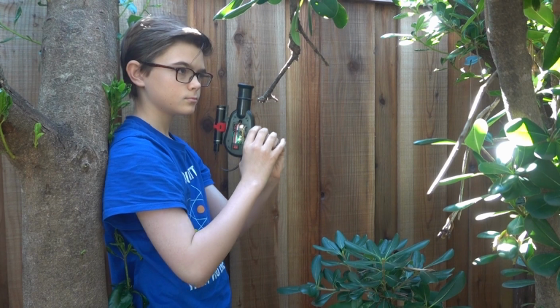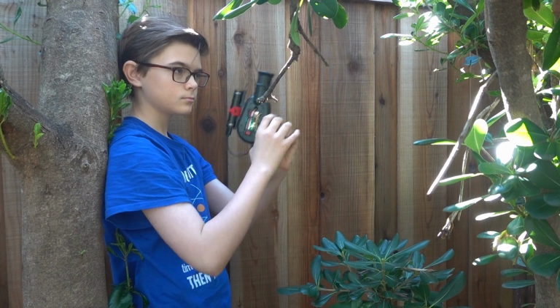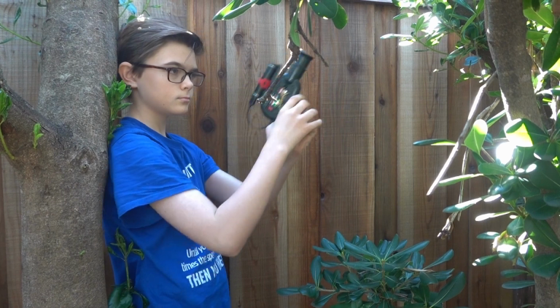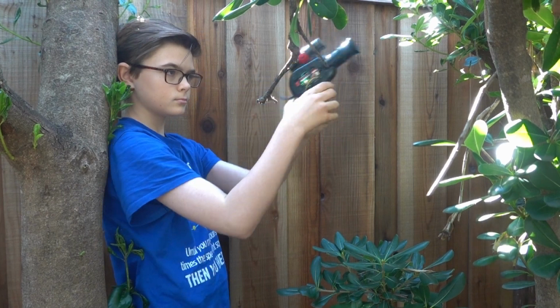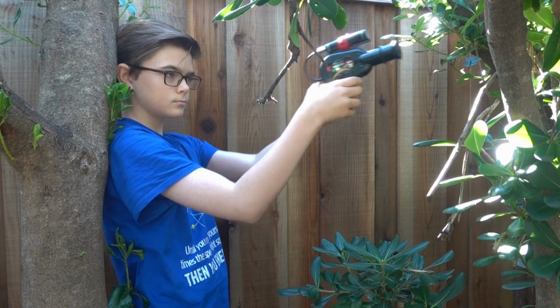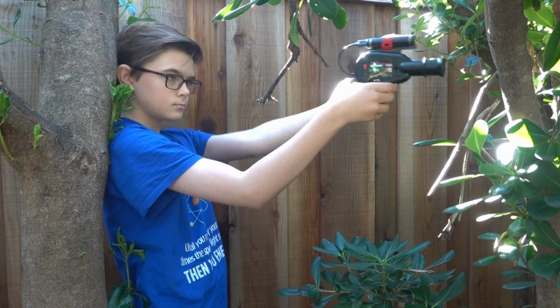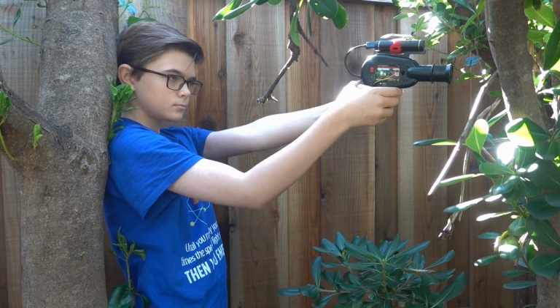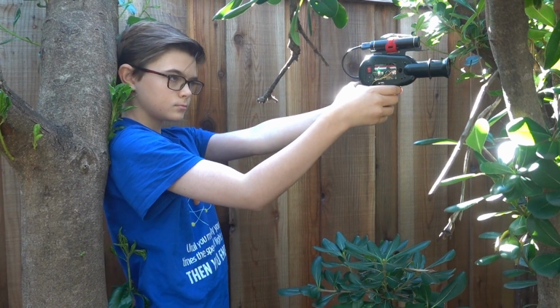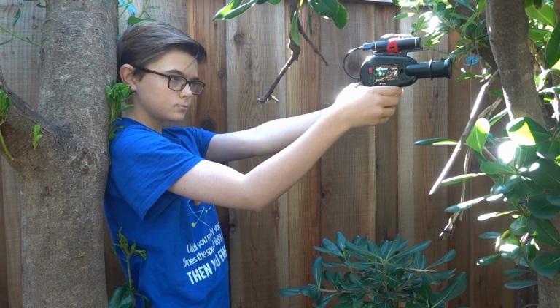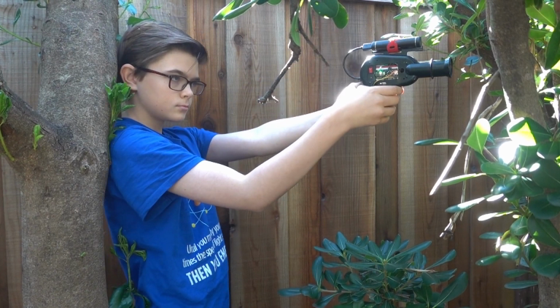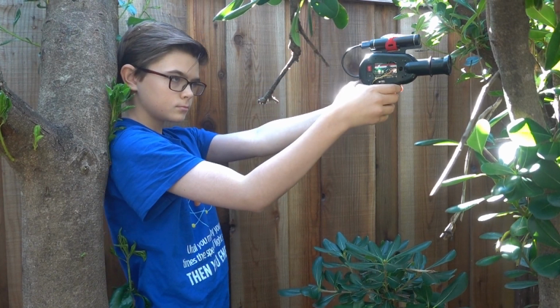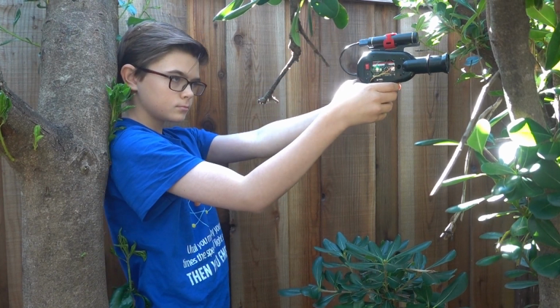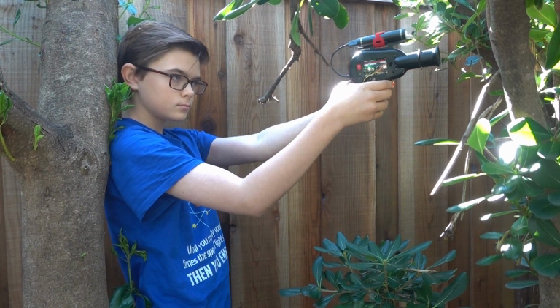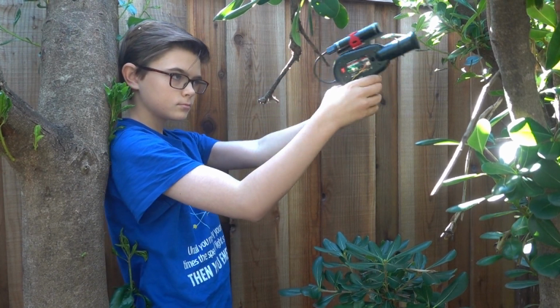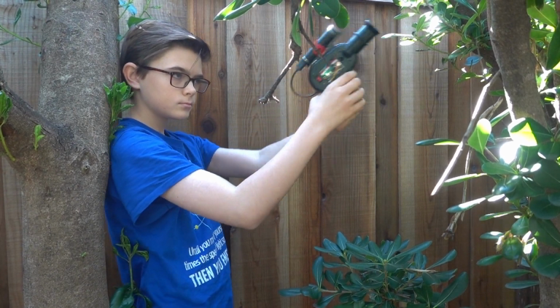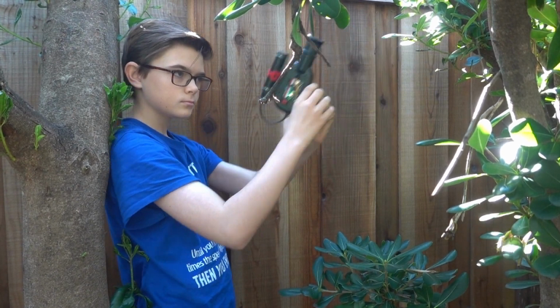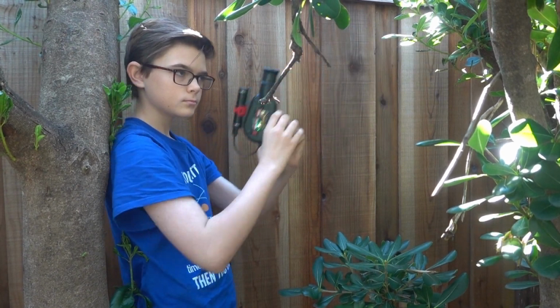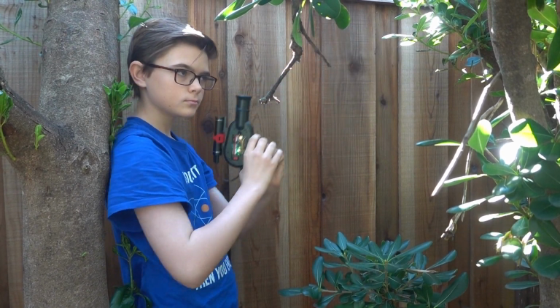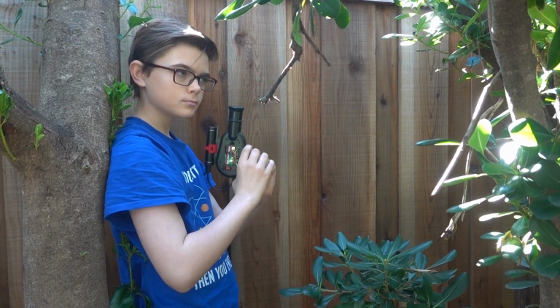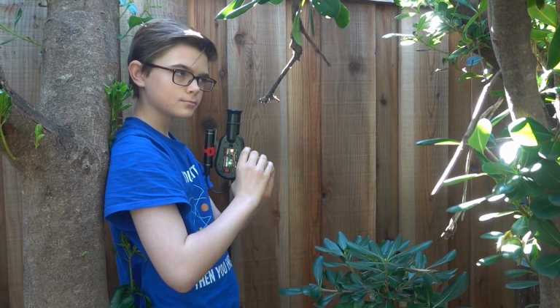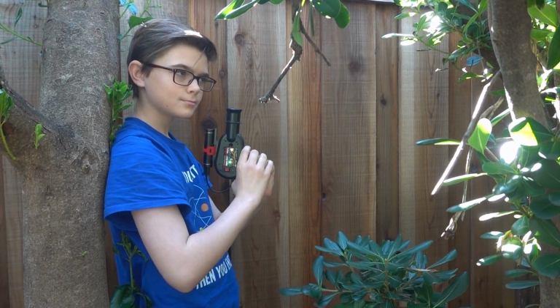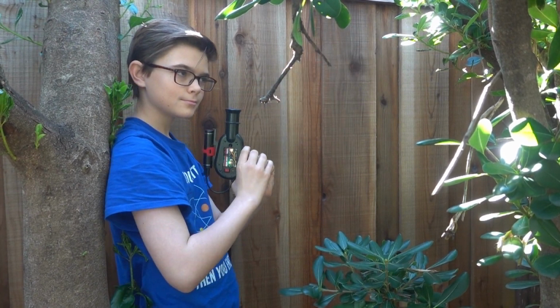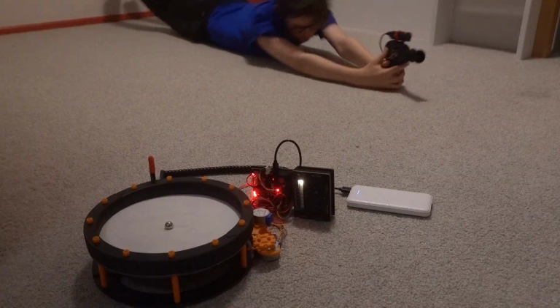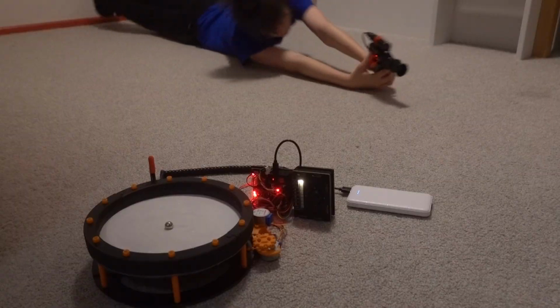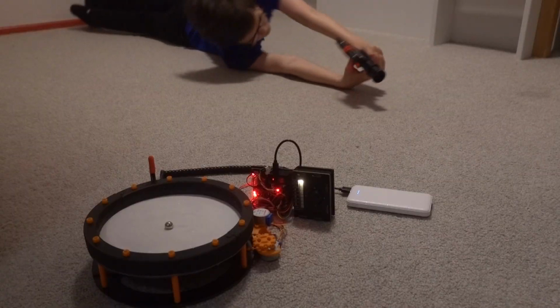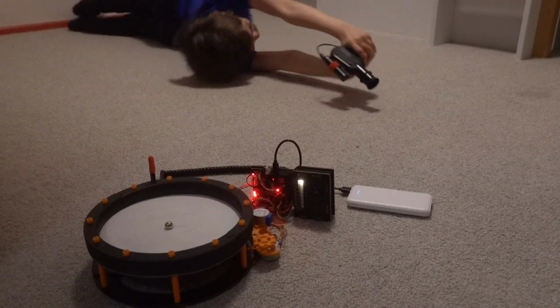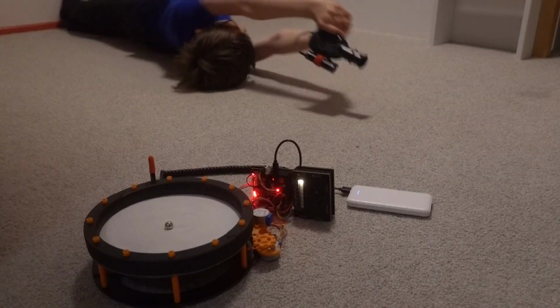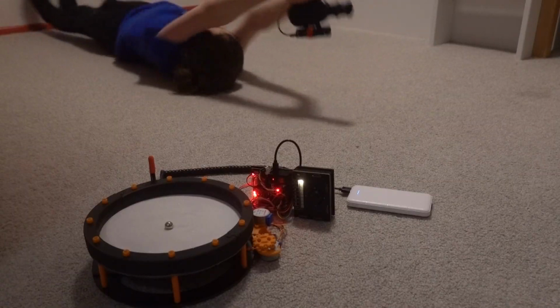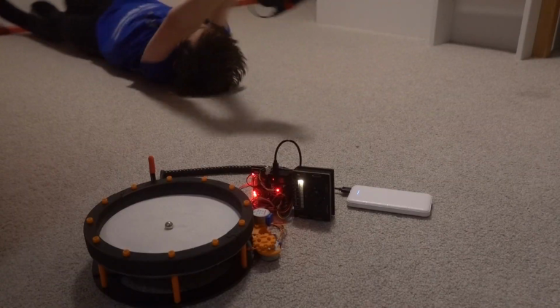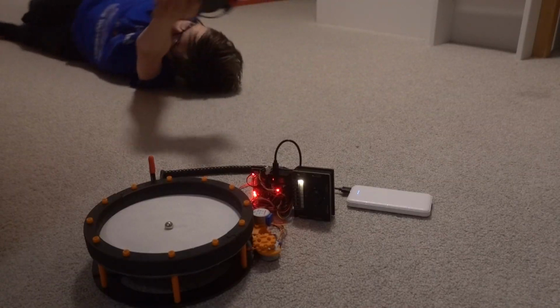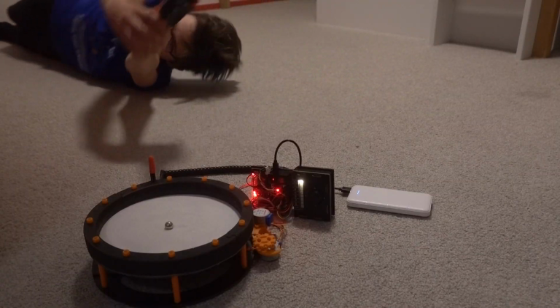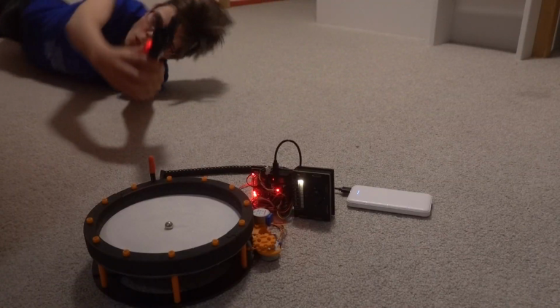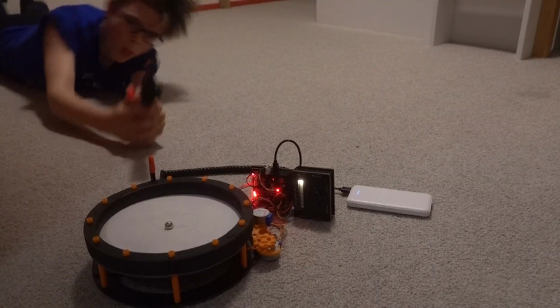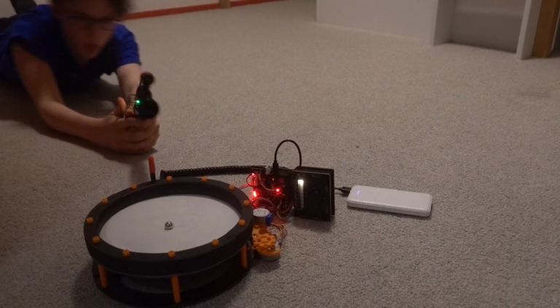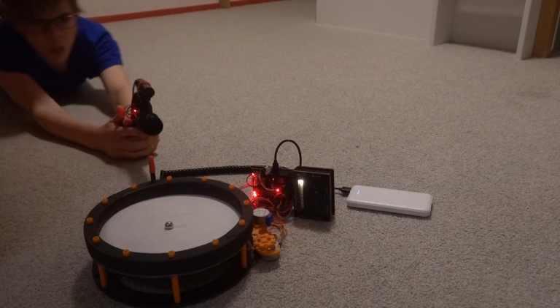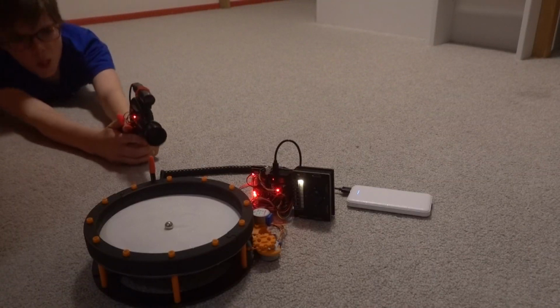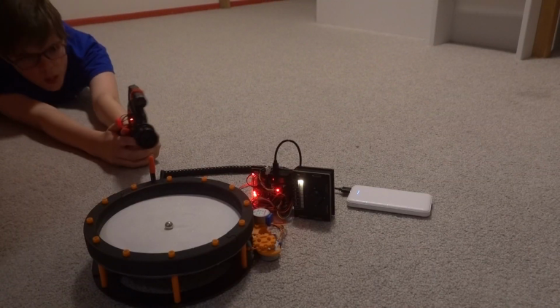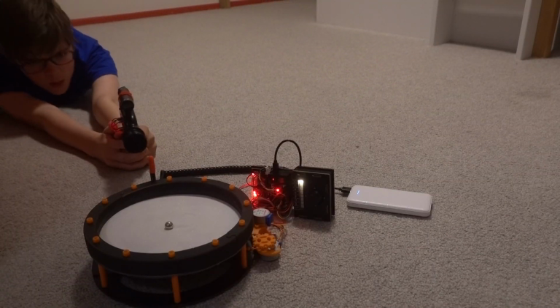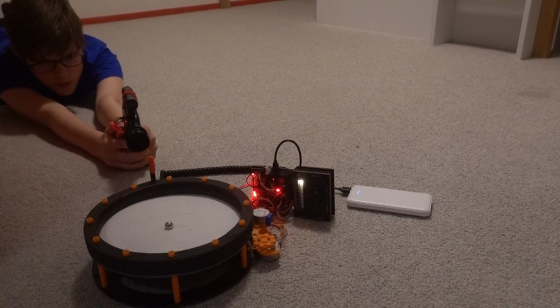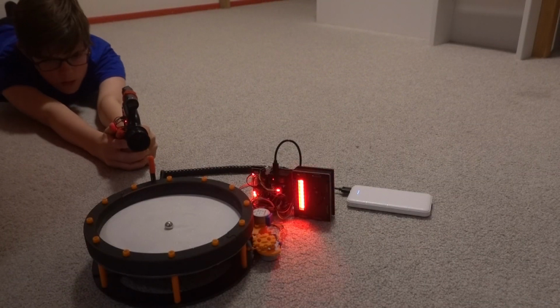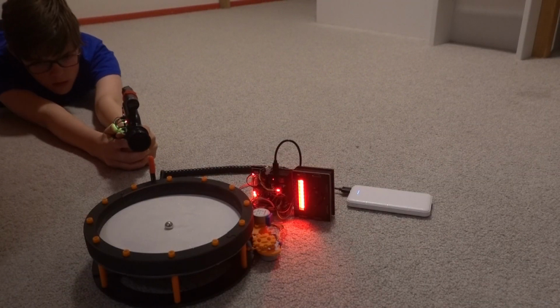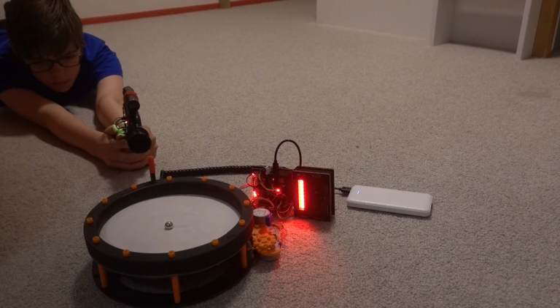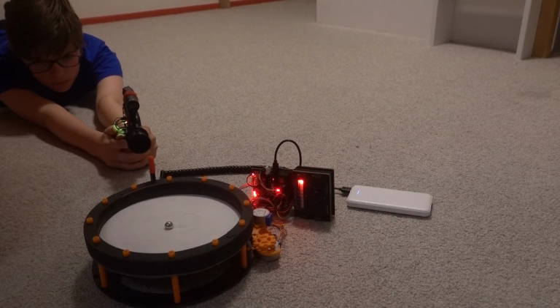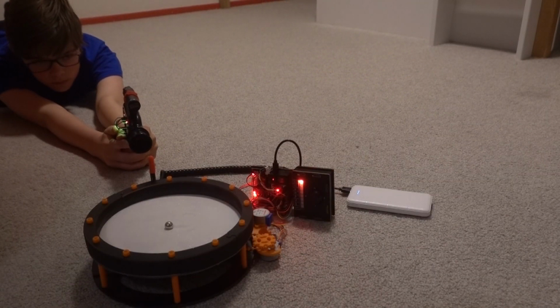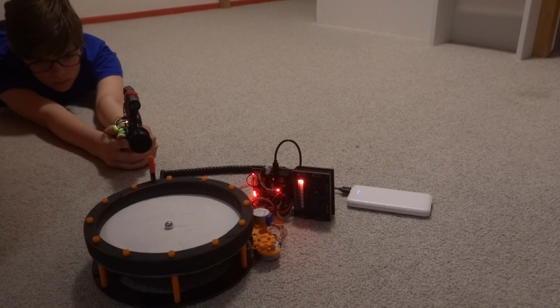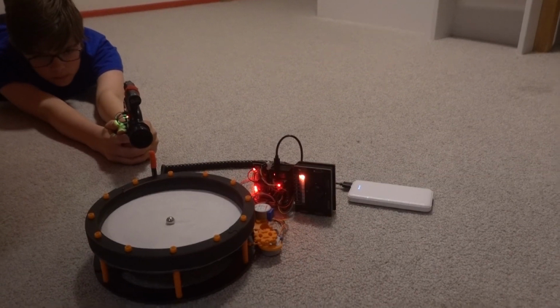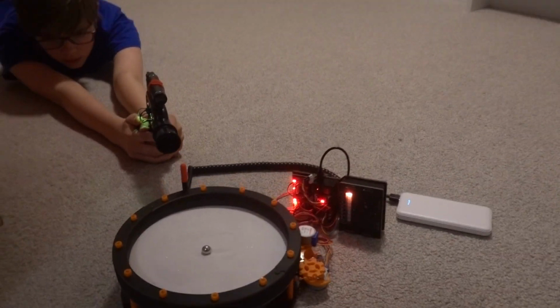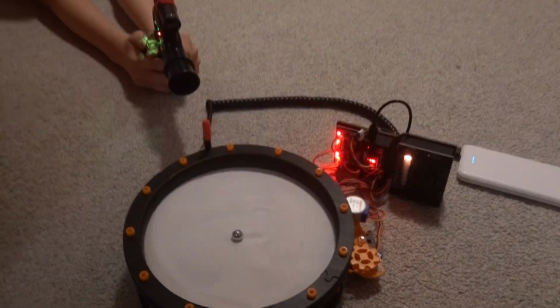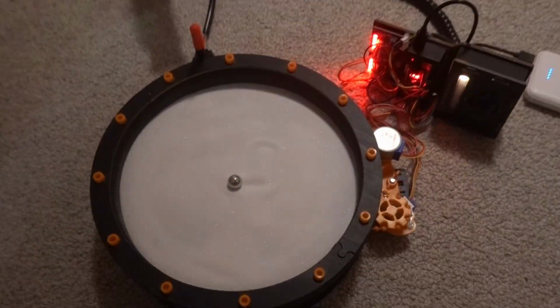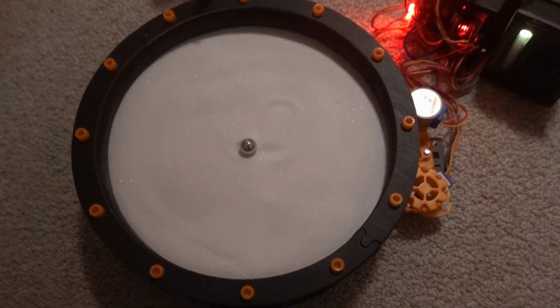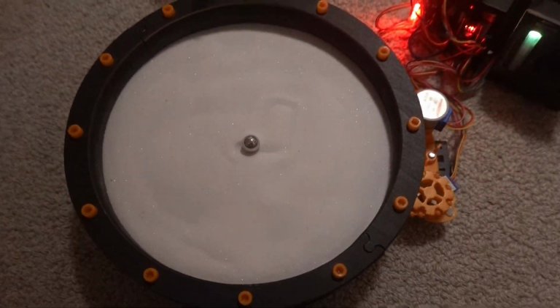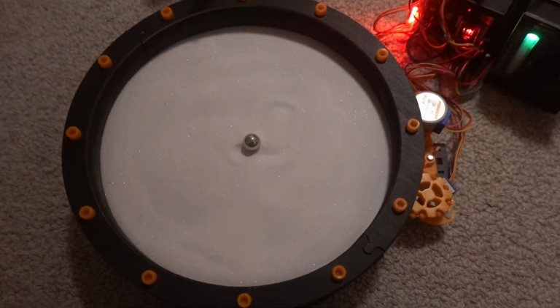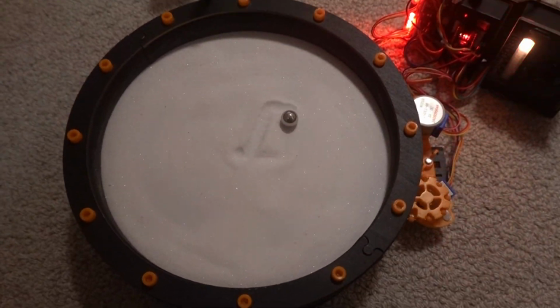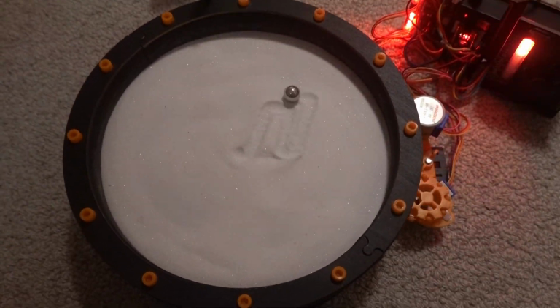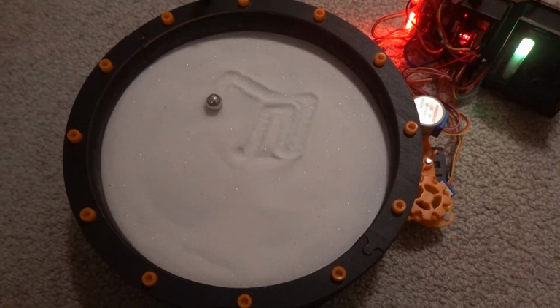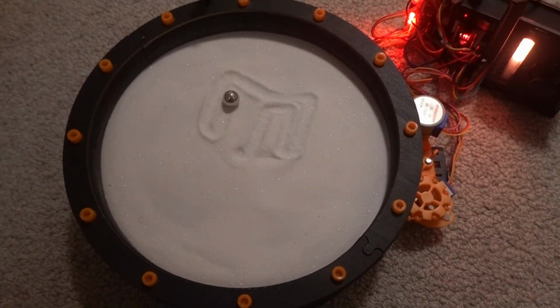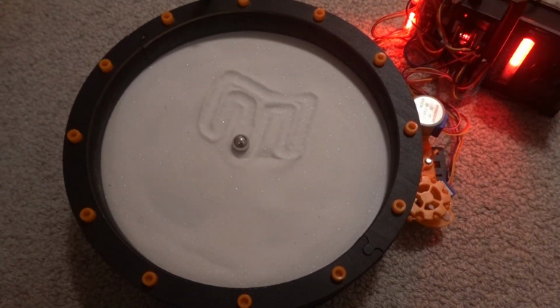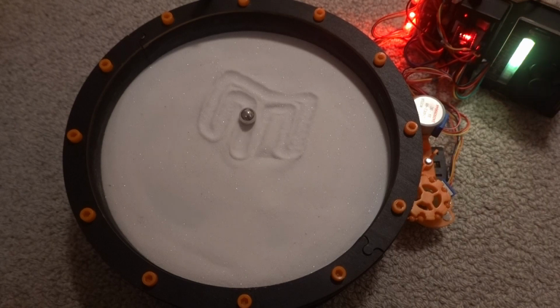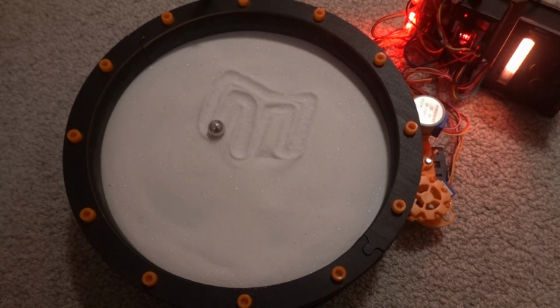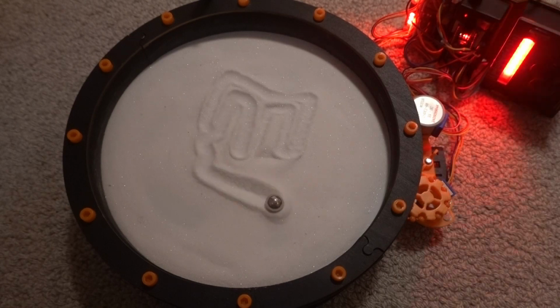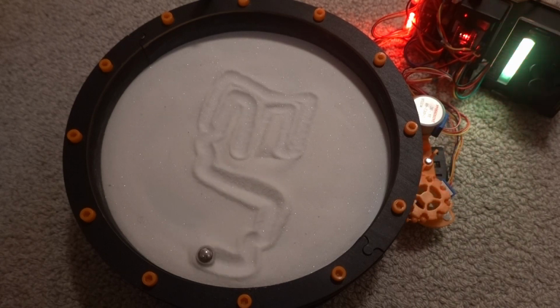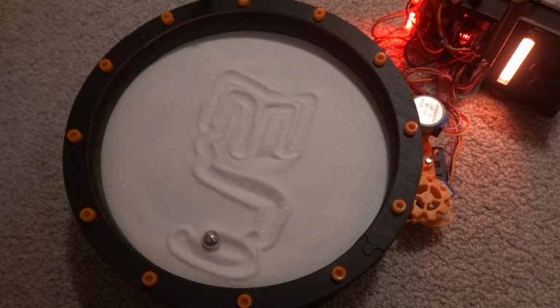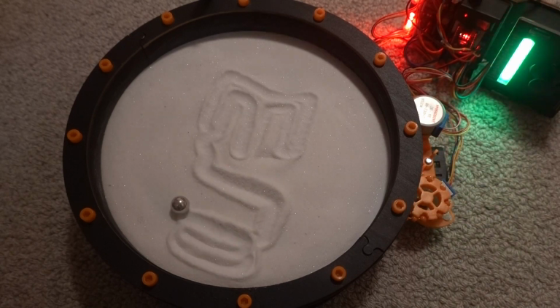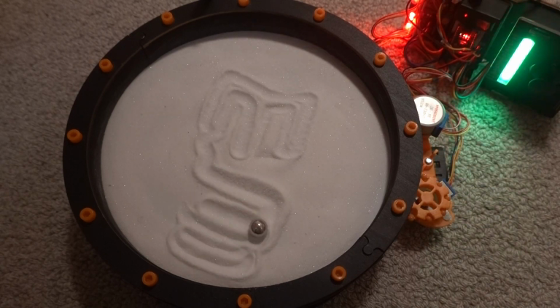I hacked a laser tag gun from Mark Rober's Hack Pack series so it can beam an entire image!